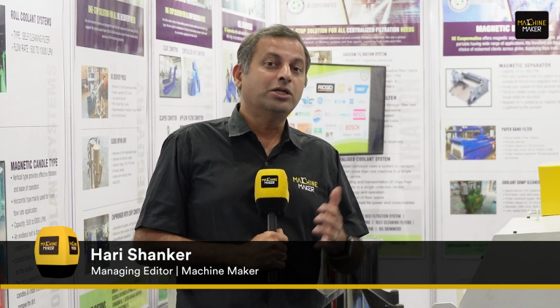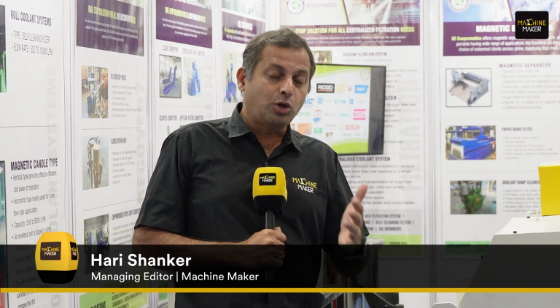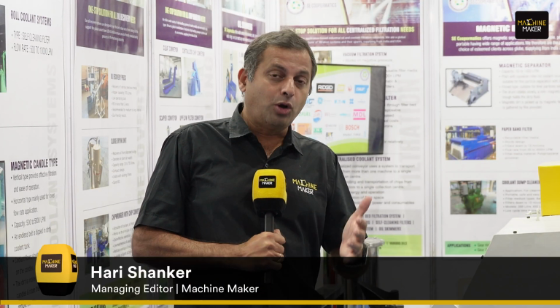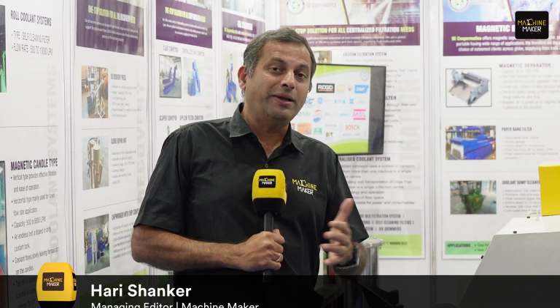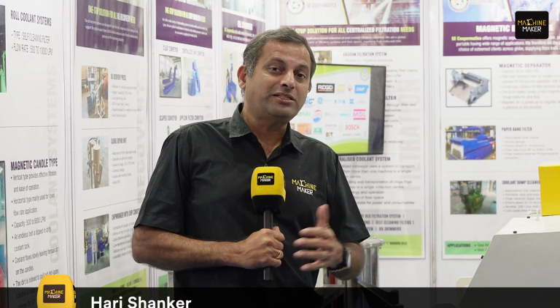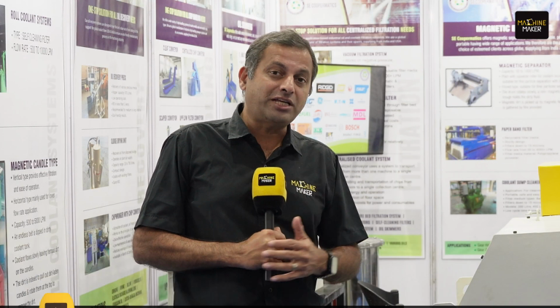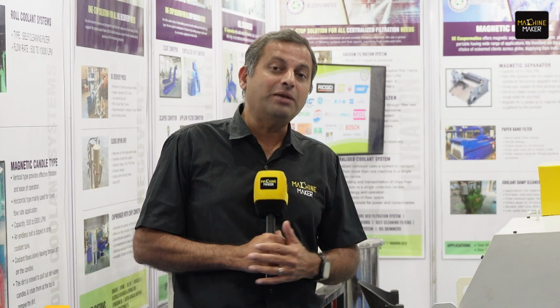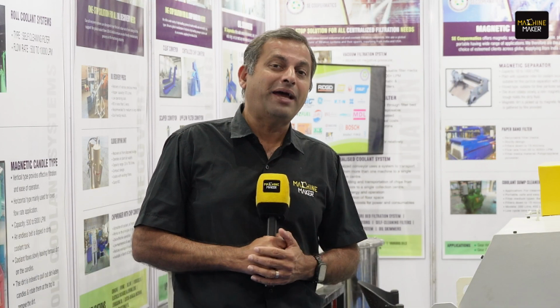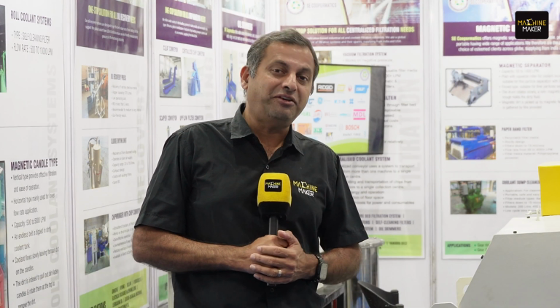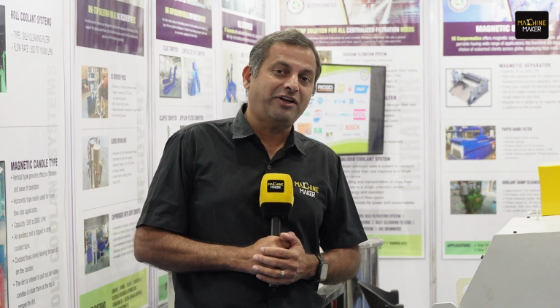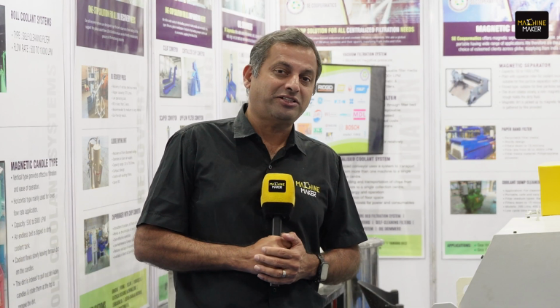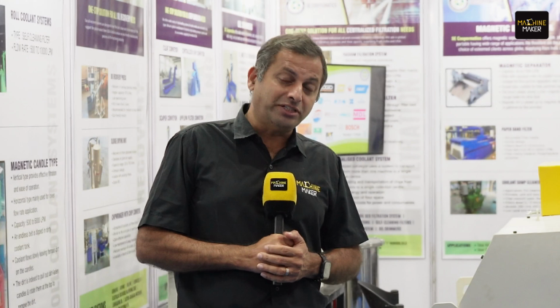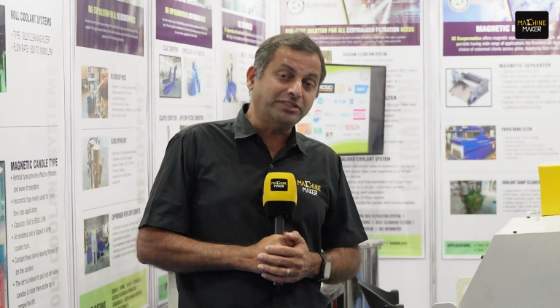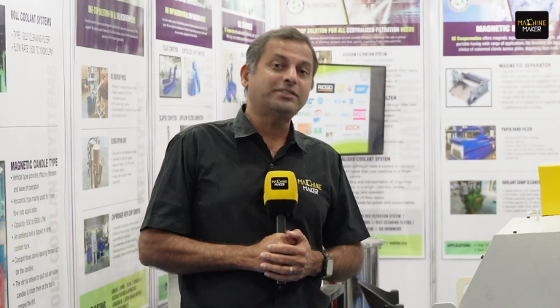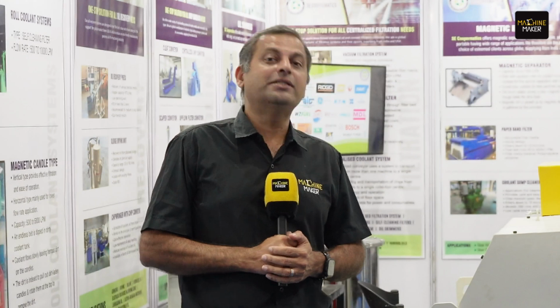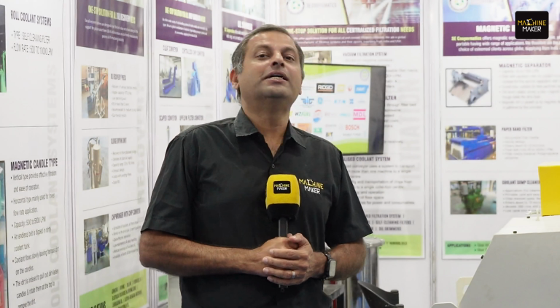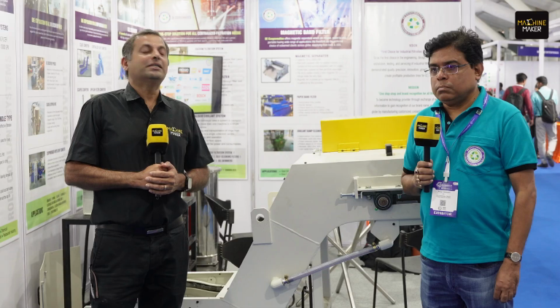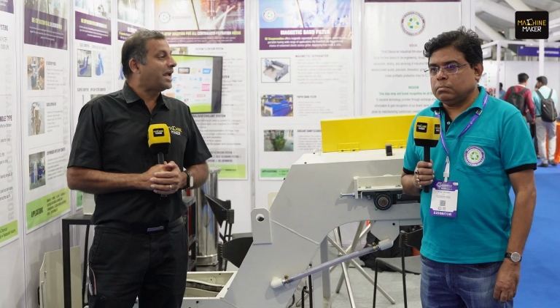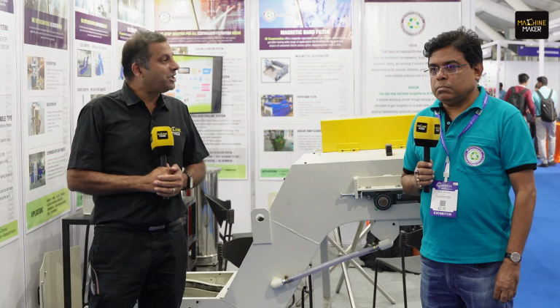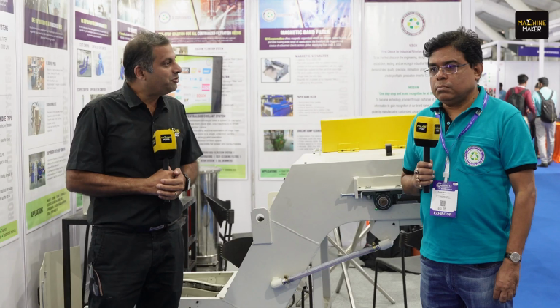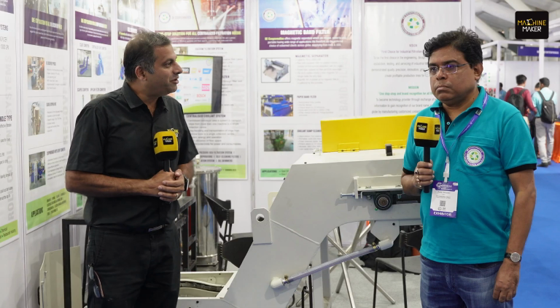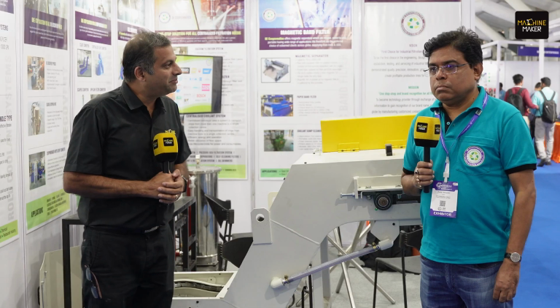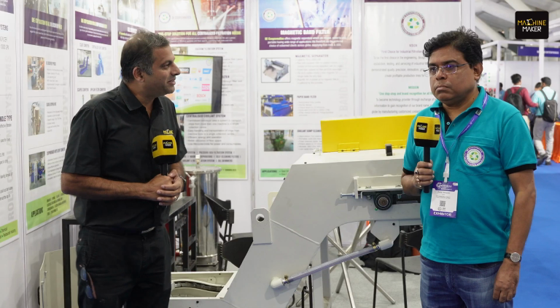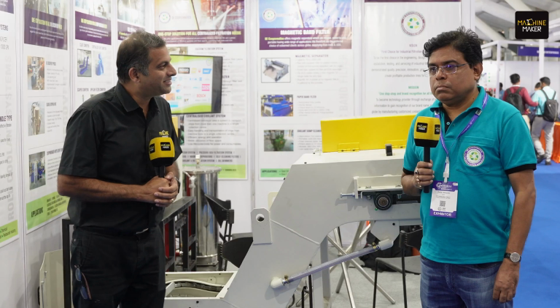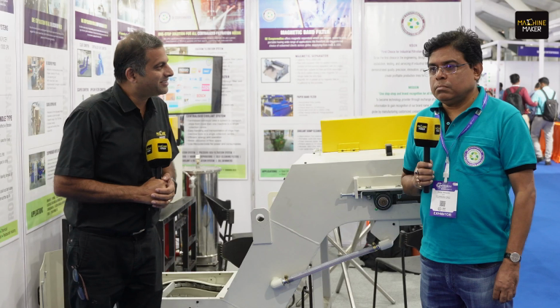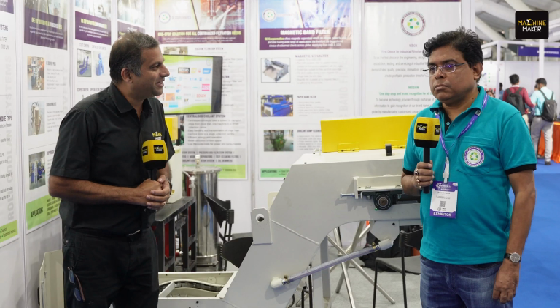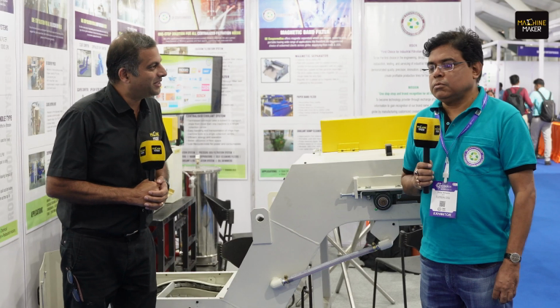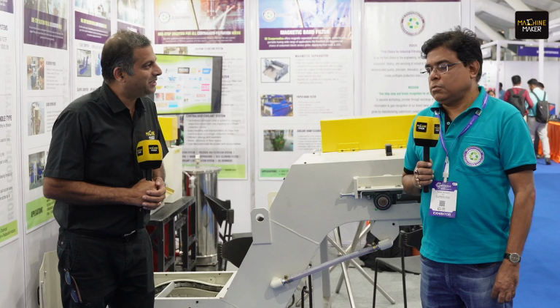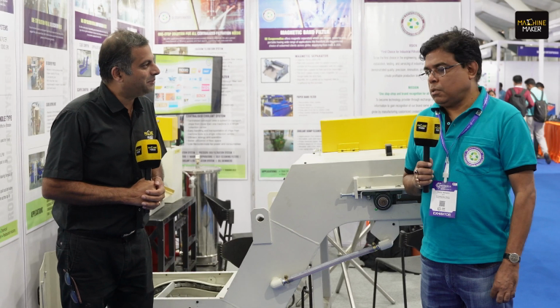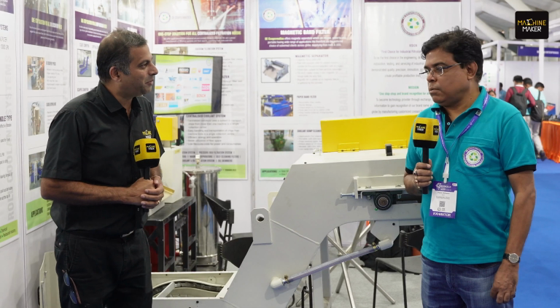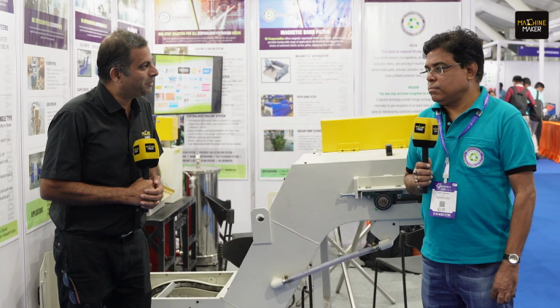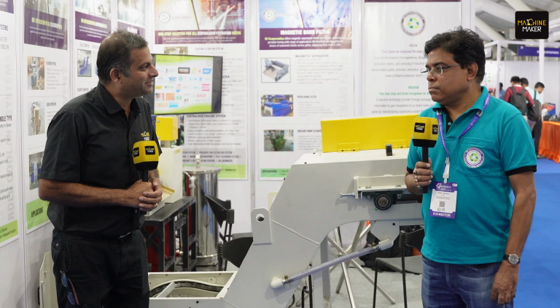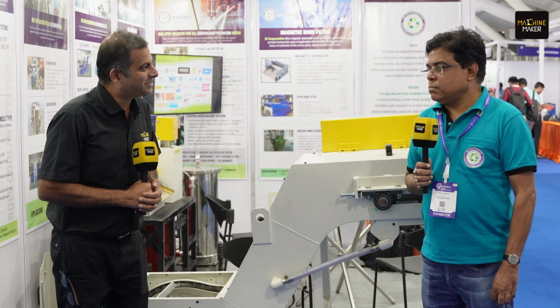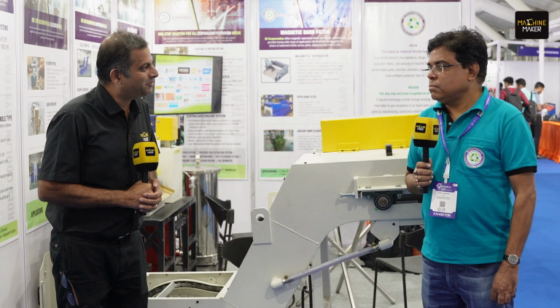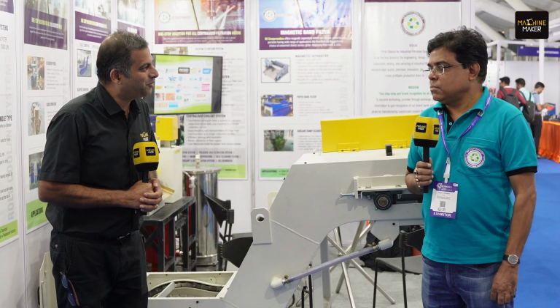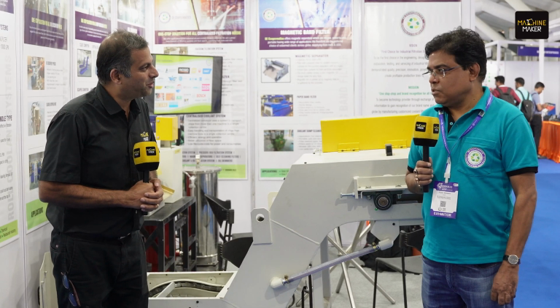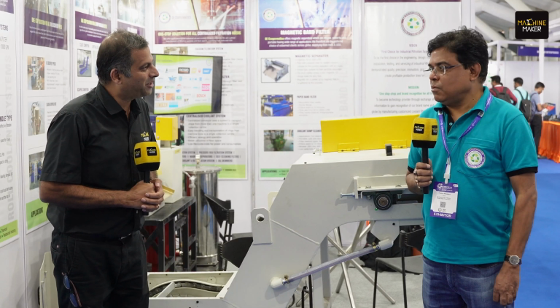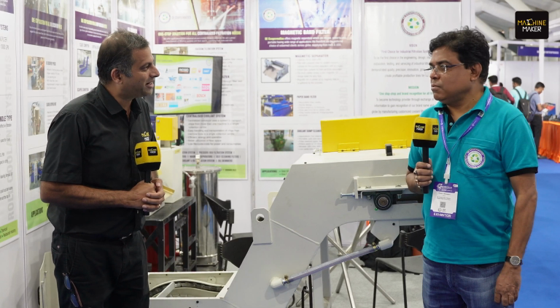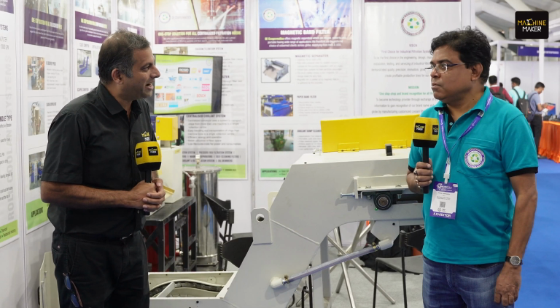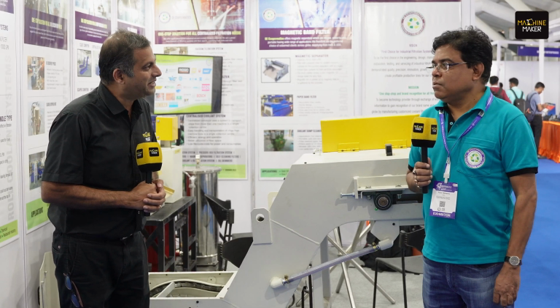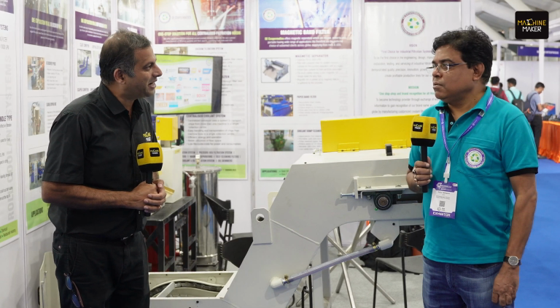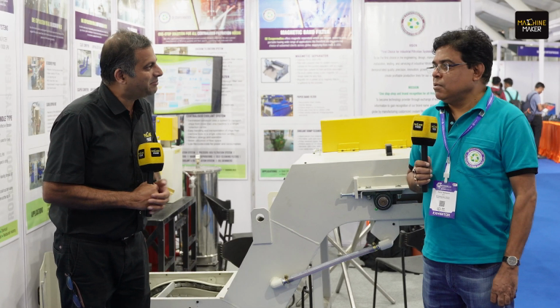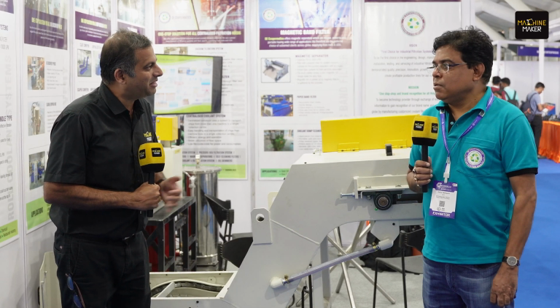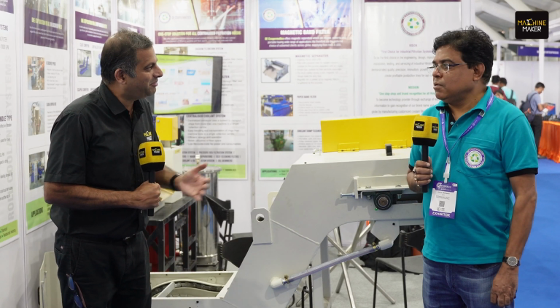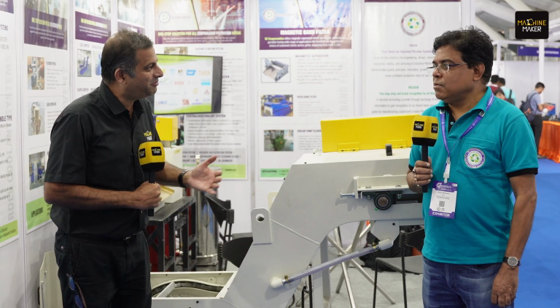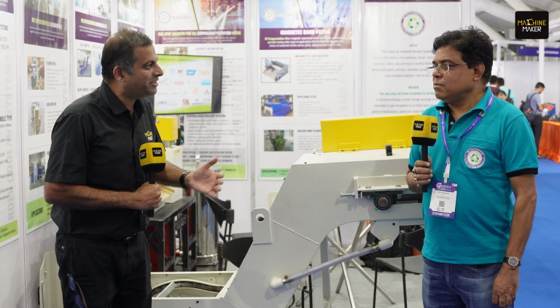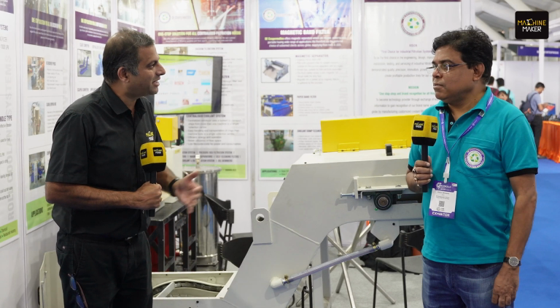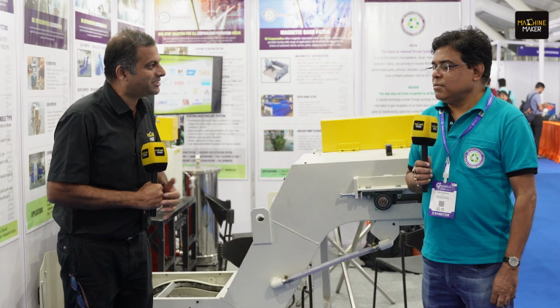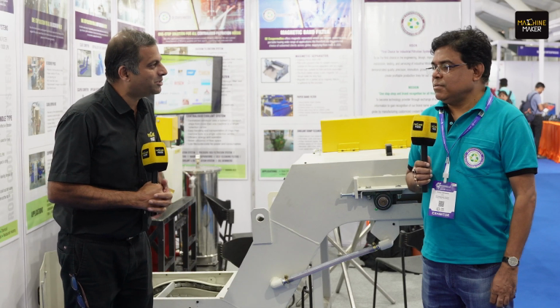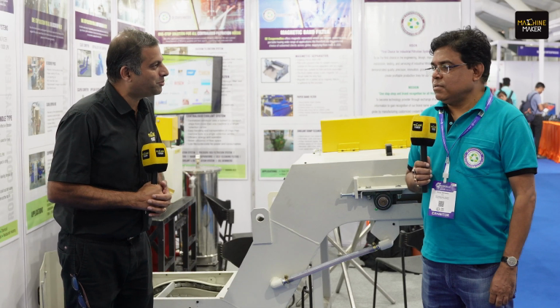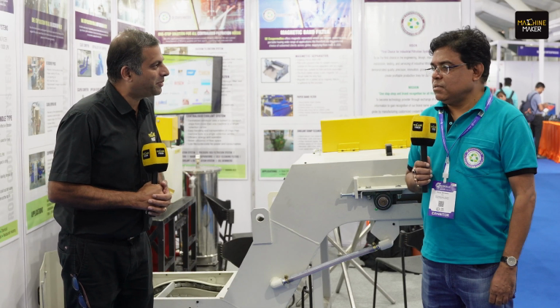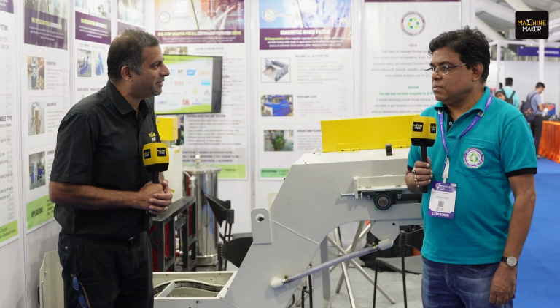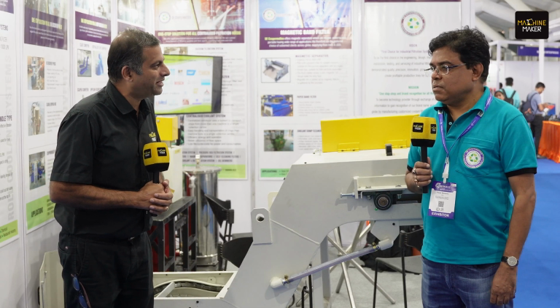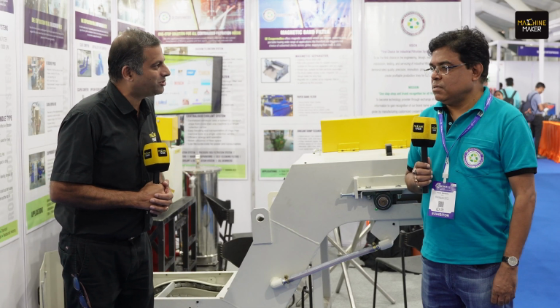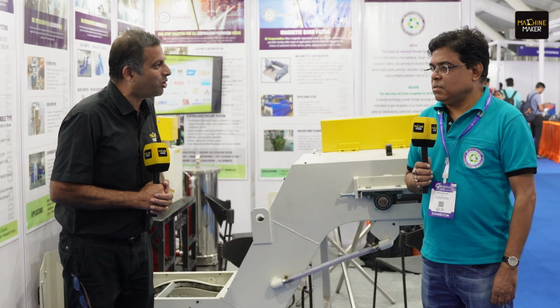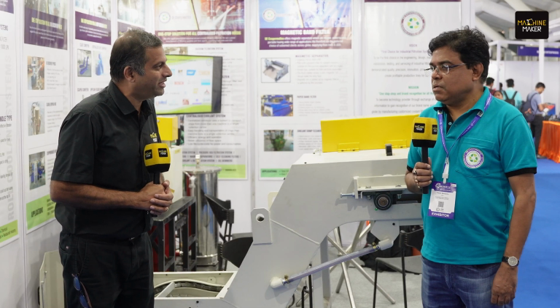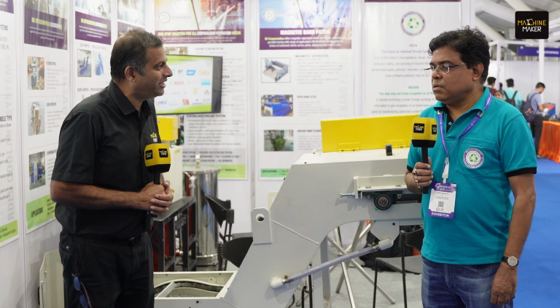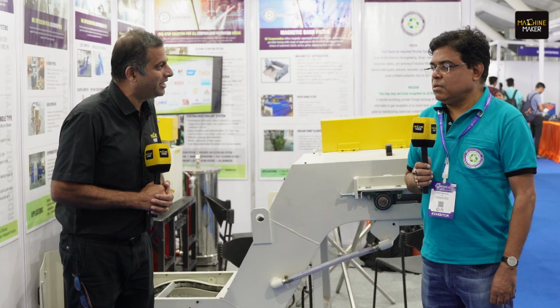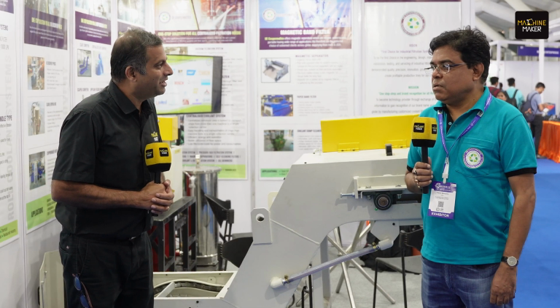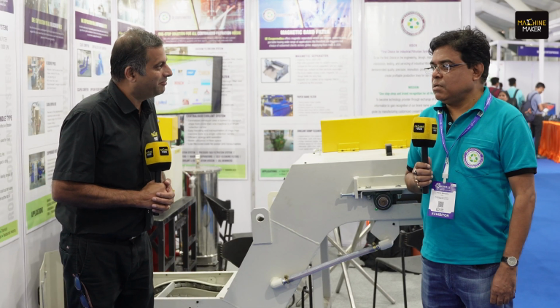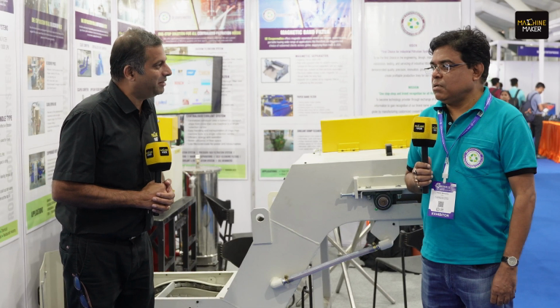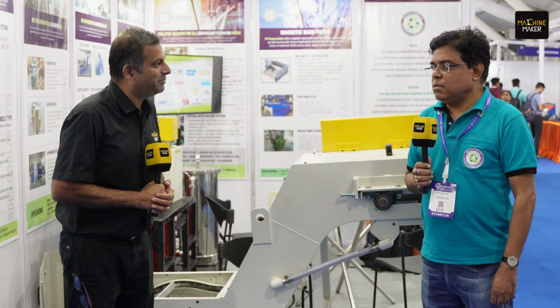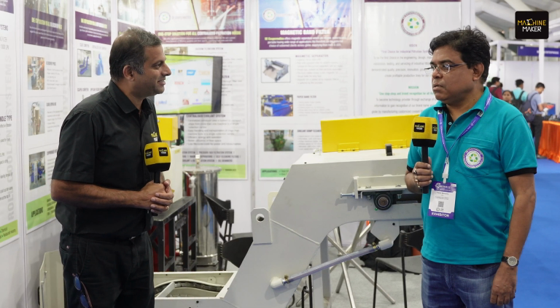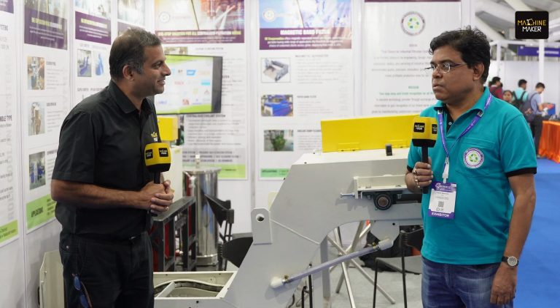Thank you very much, Prabhat sir, for your time. We wish SE Coopermatics all the very best. Thank you very much.